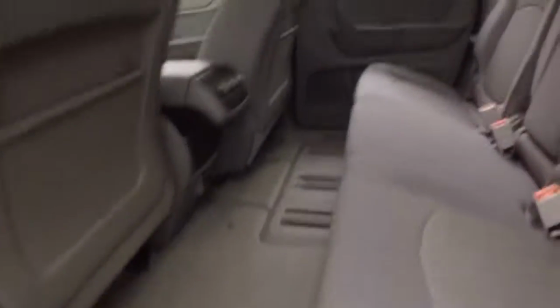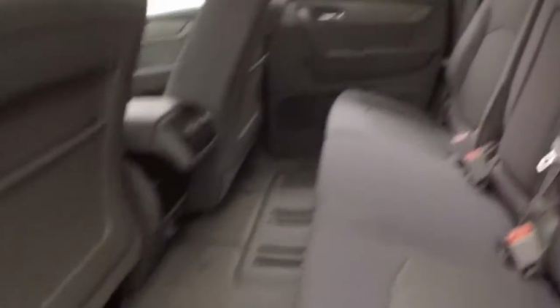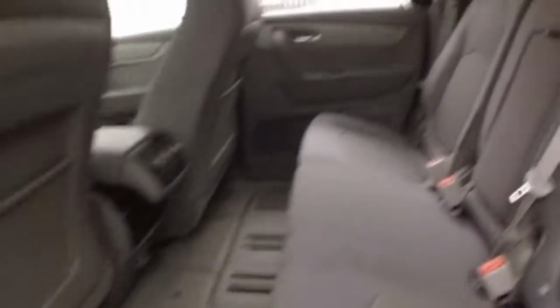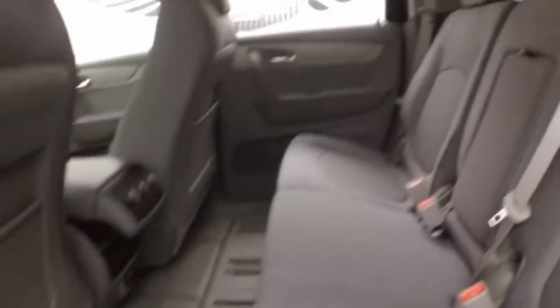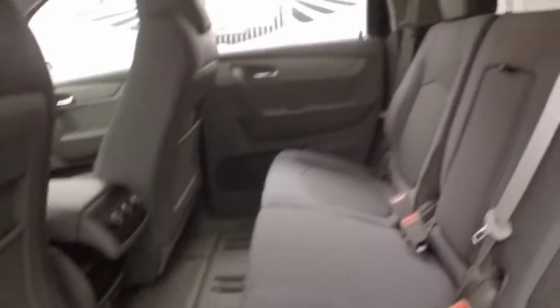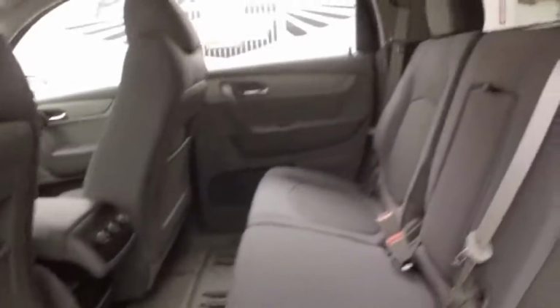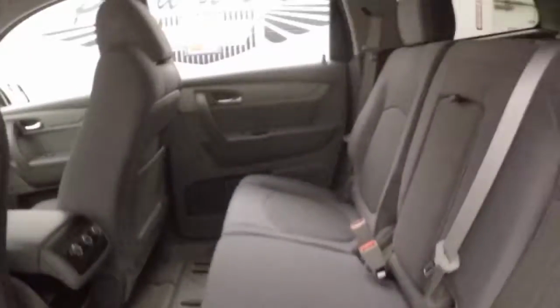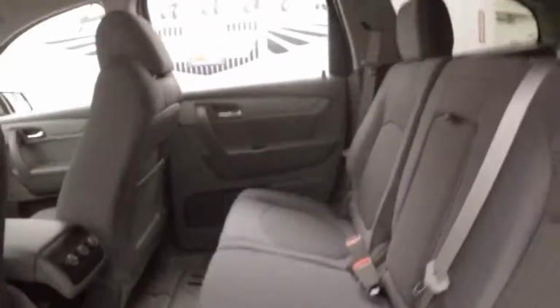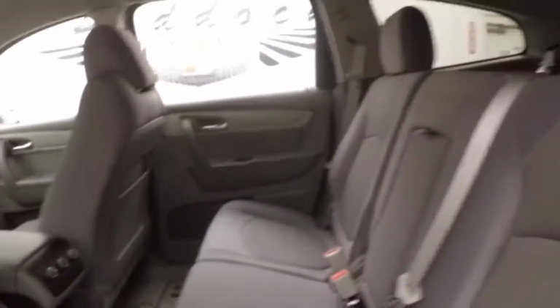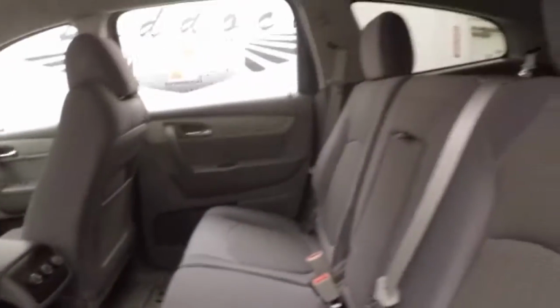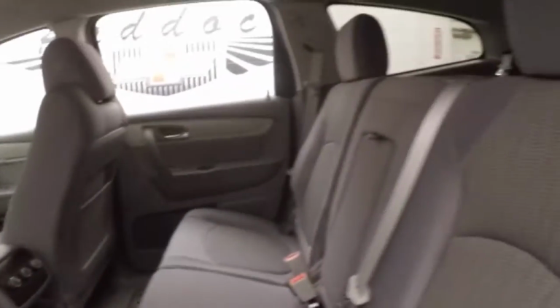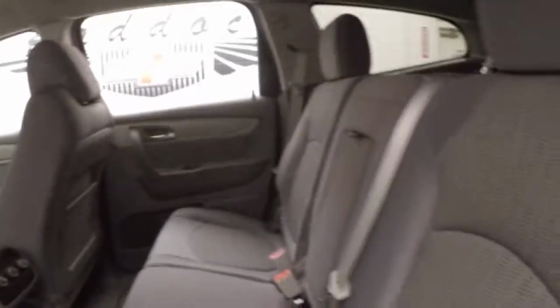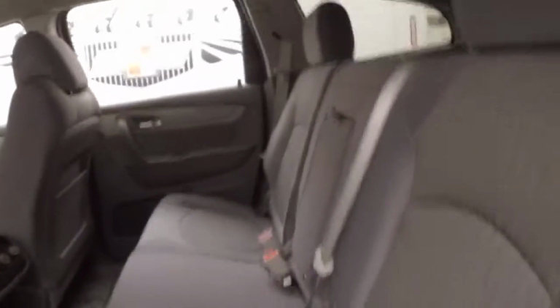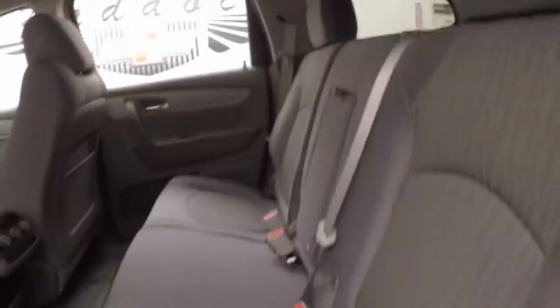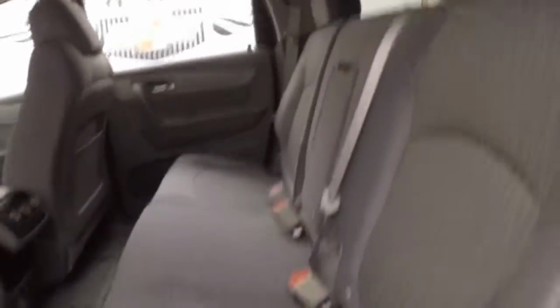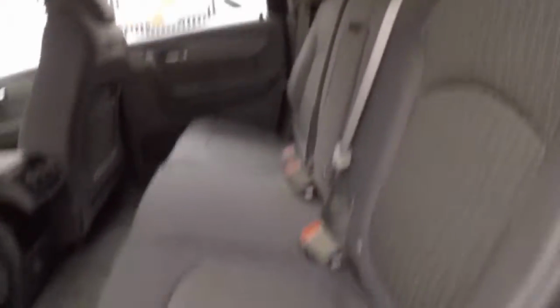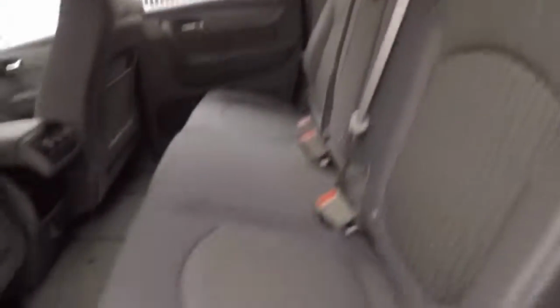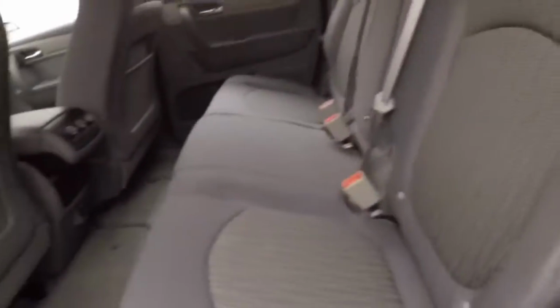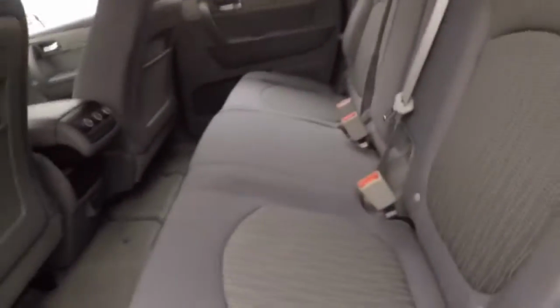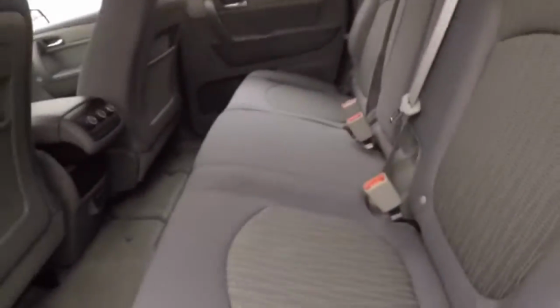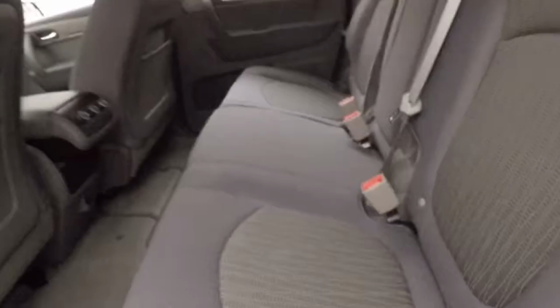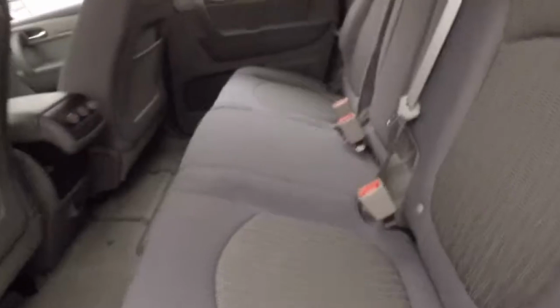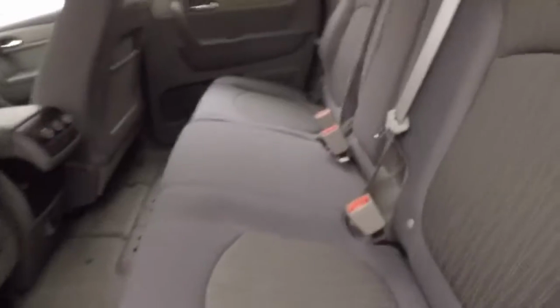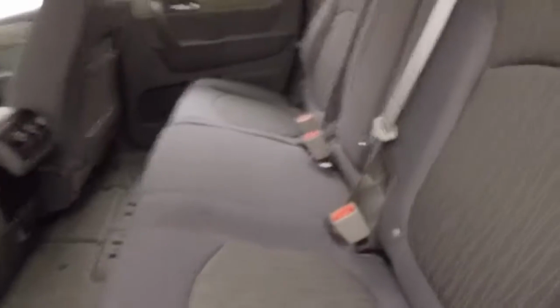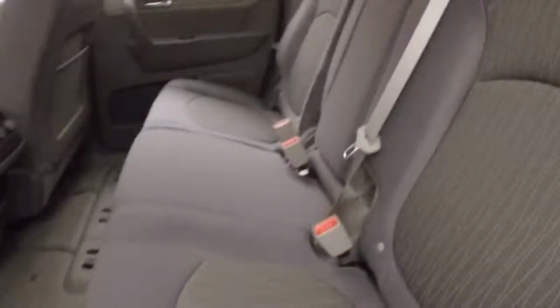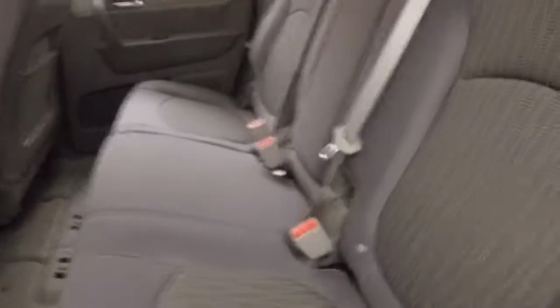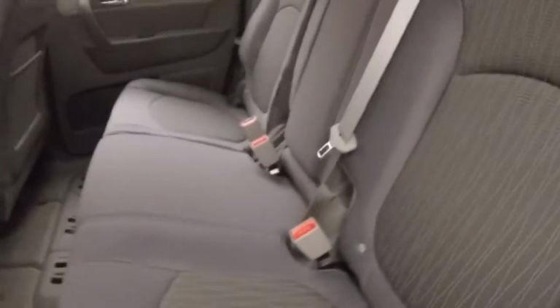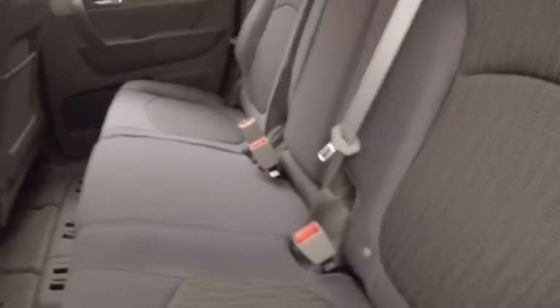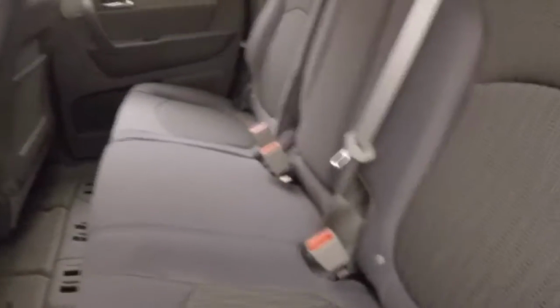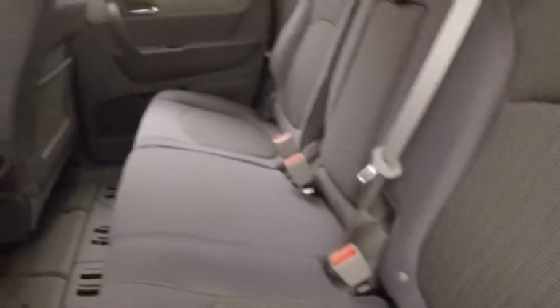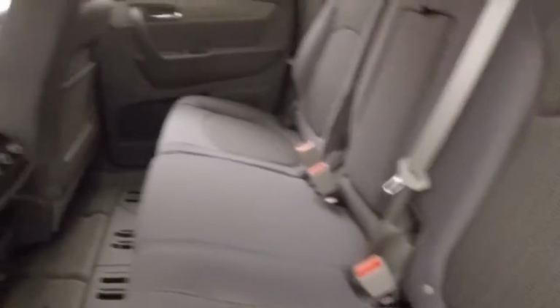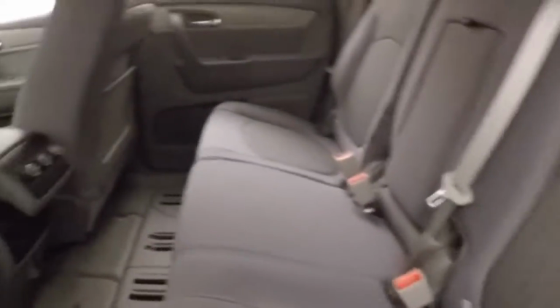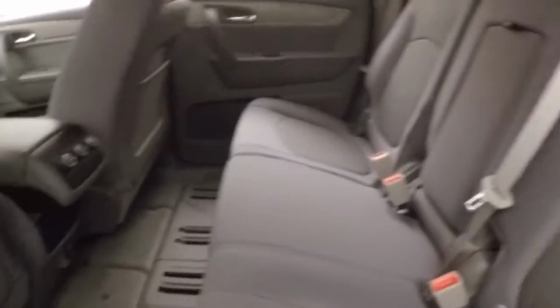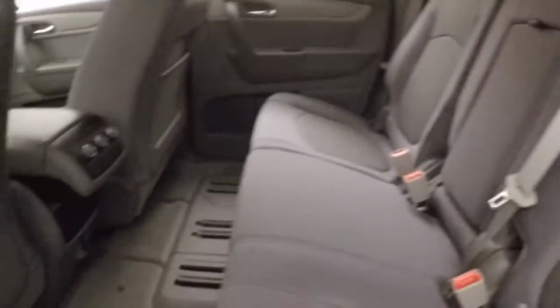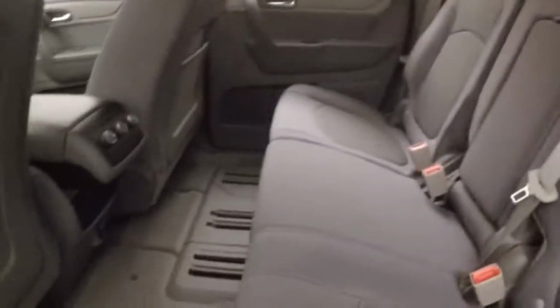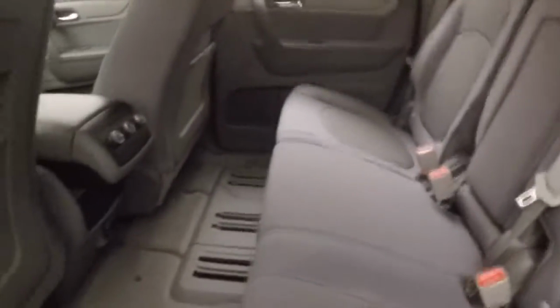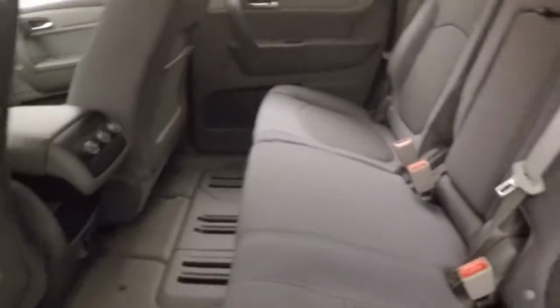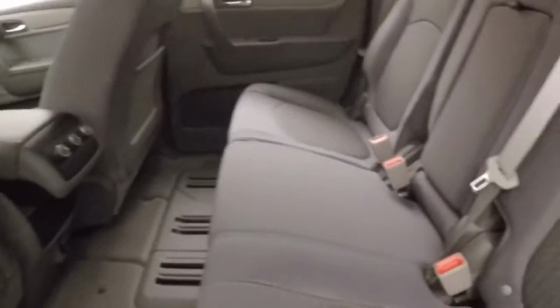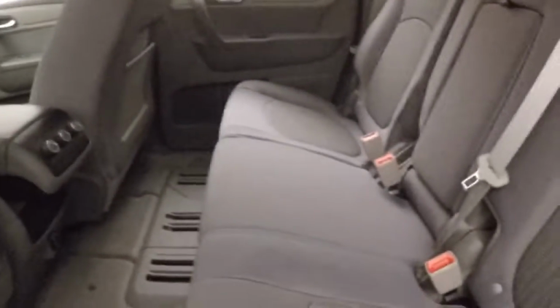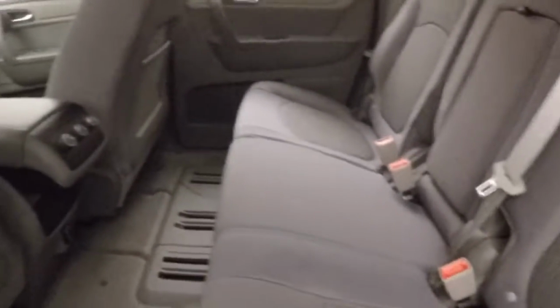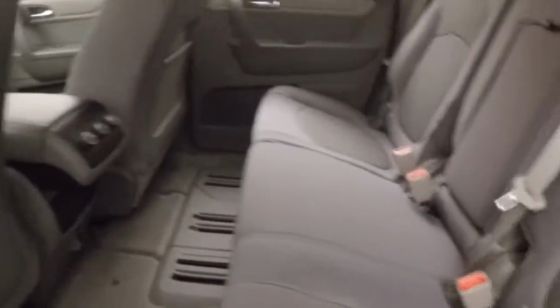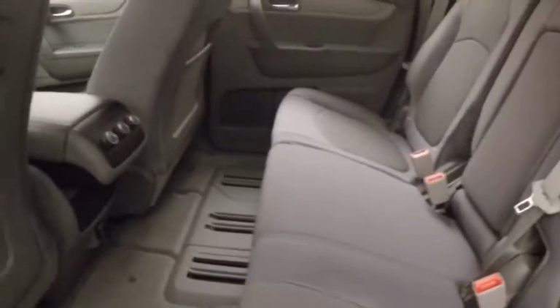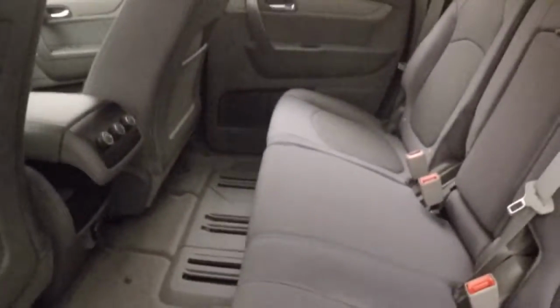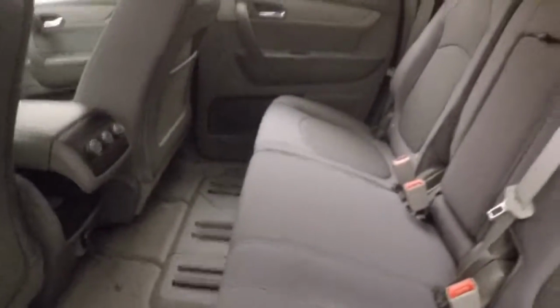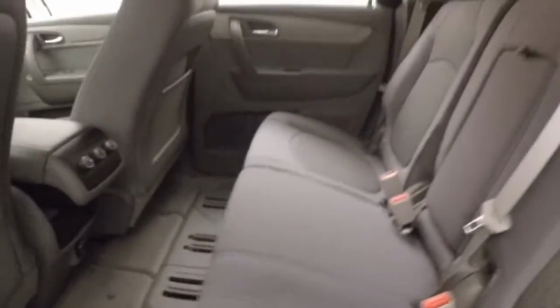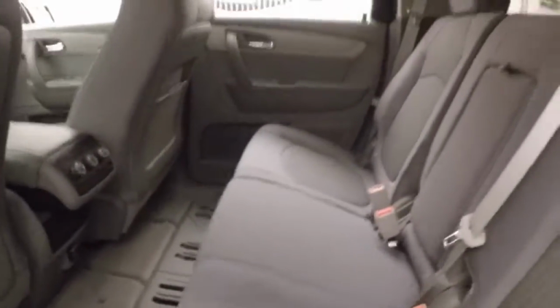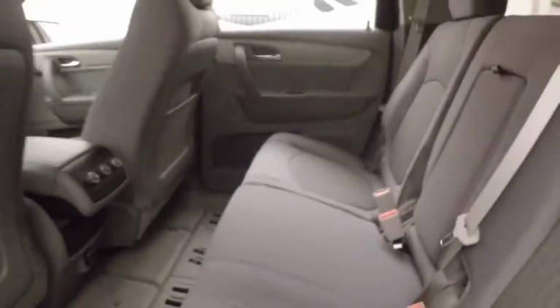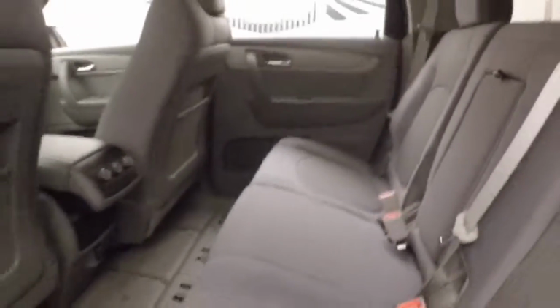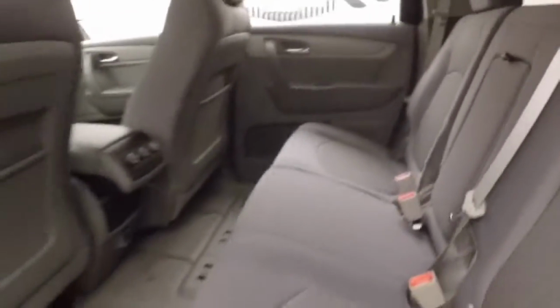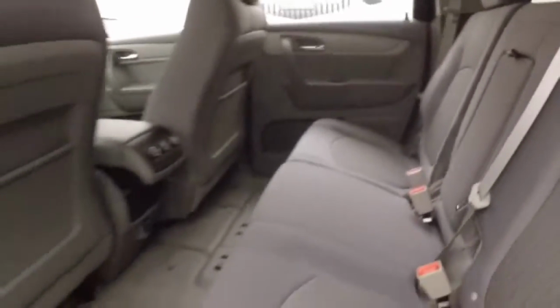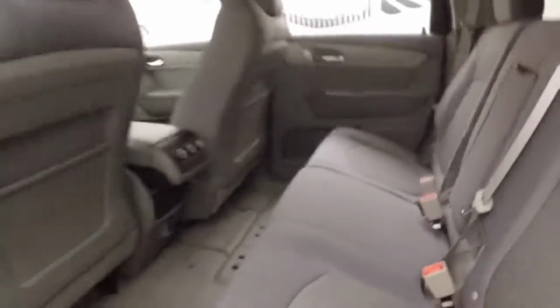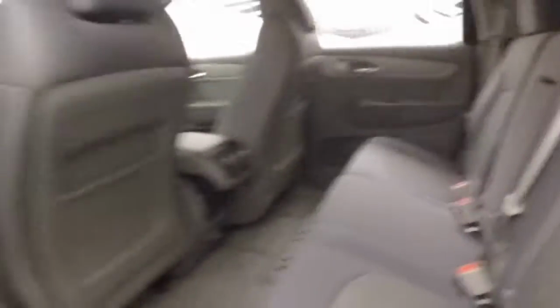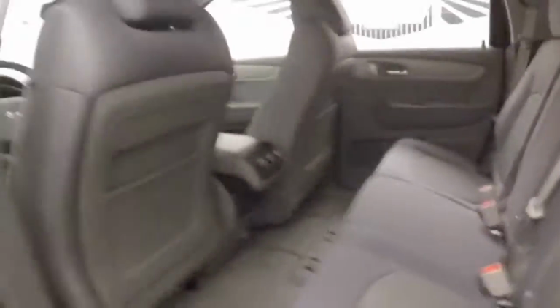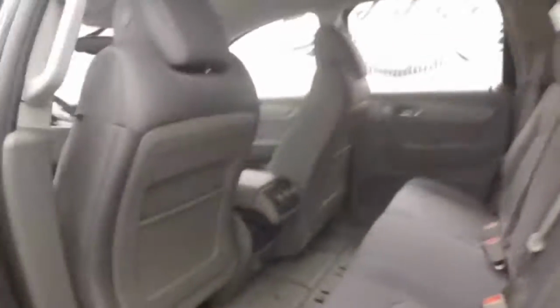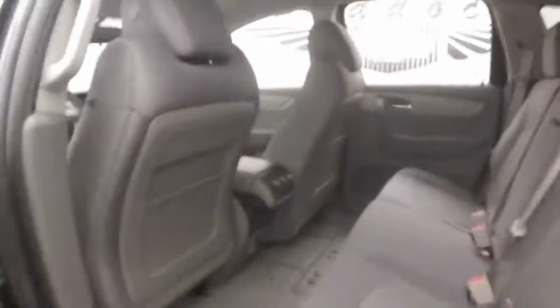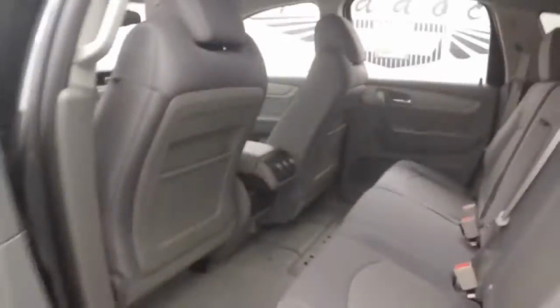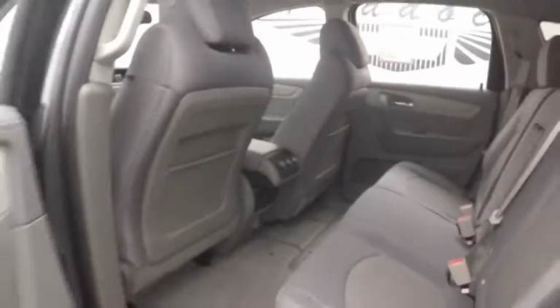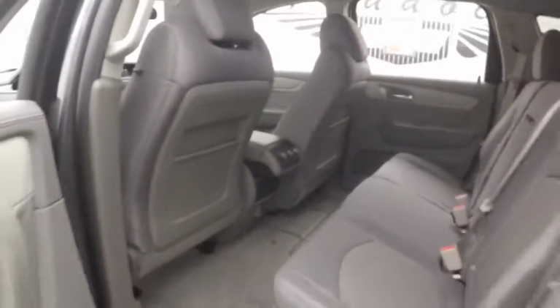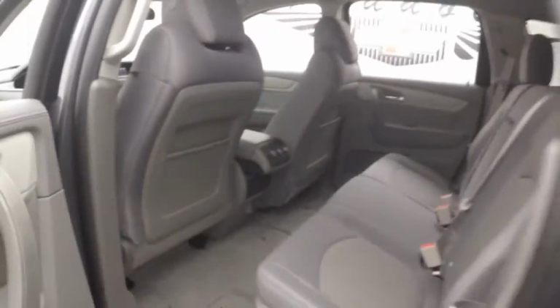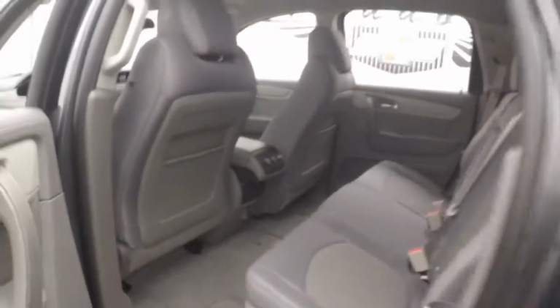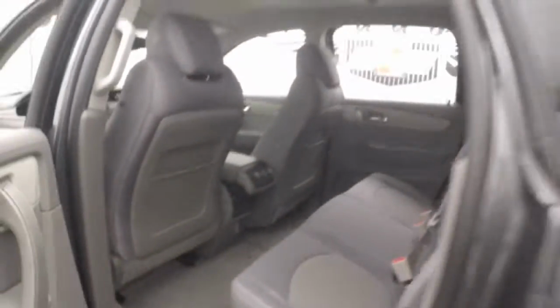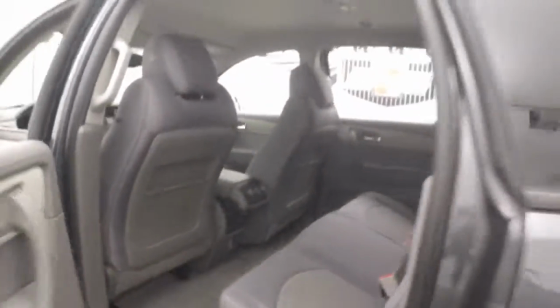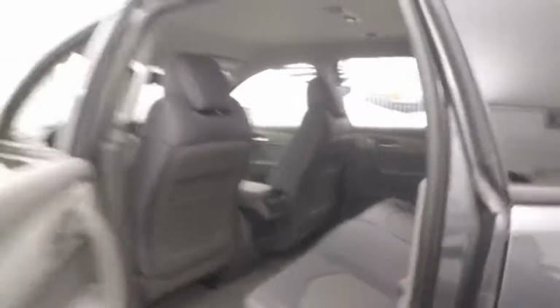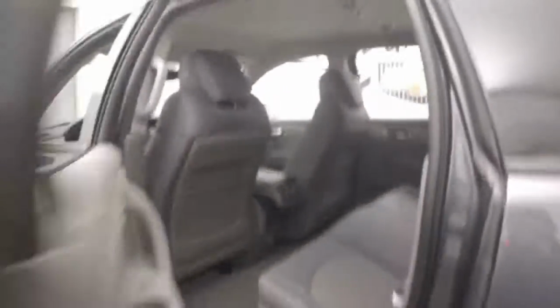Interior is in great shape, plenty of room for your rear passengers. These seats actually do slide forward and back. There's your rear climate control.